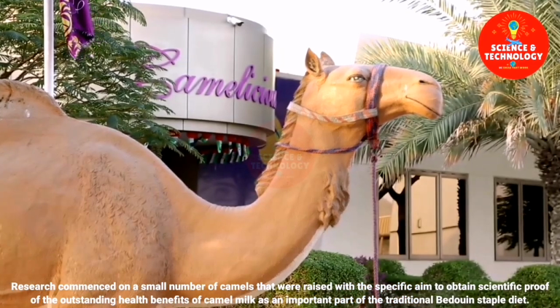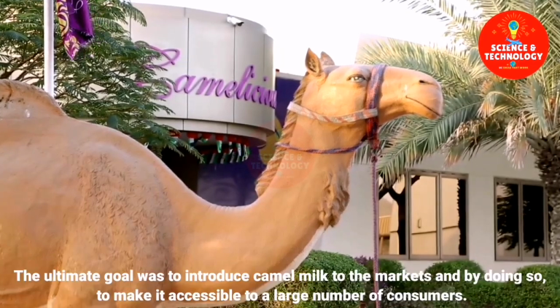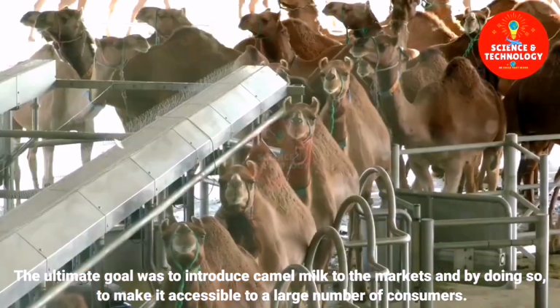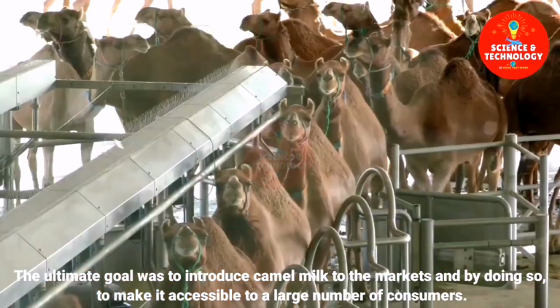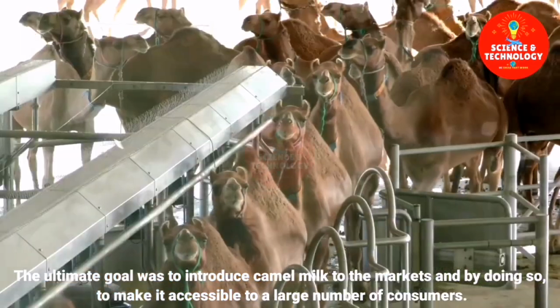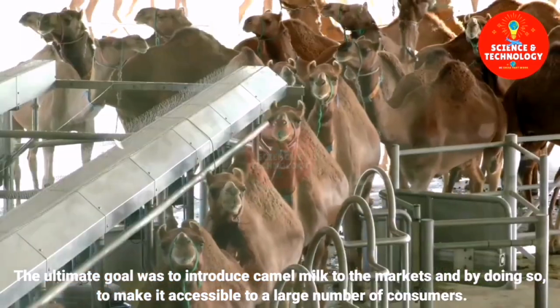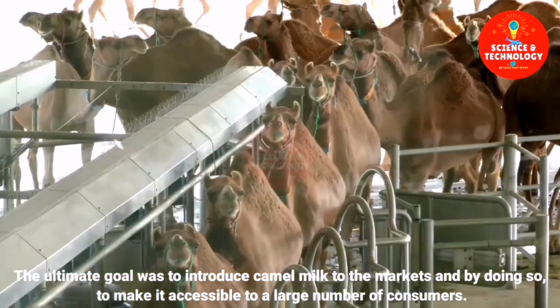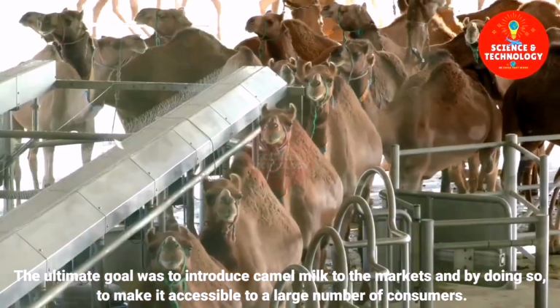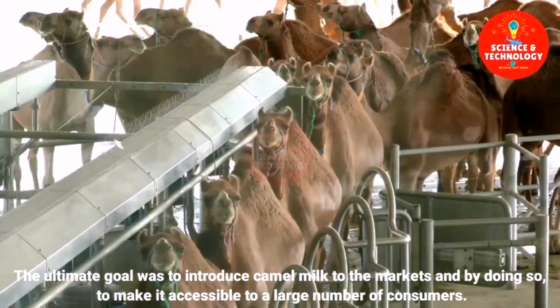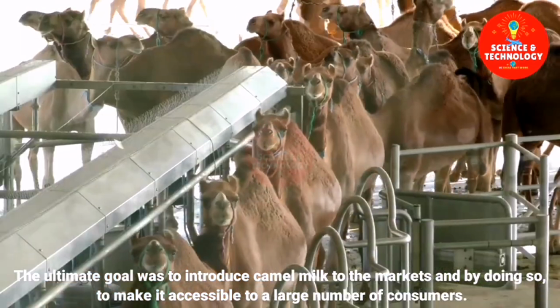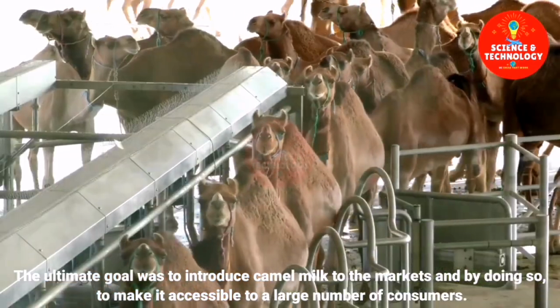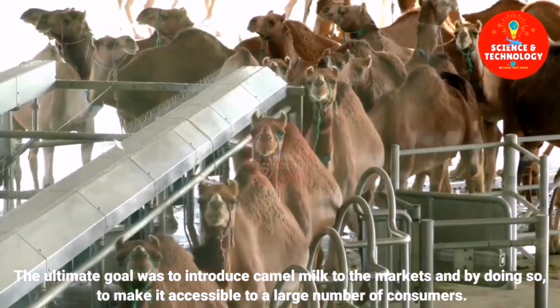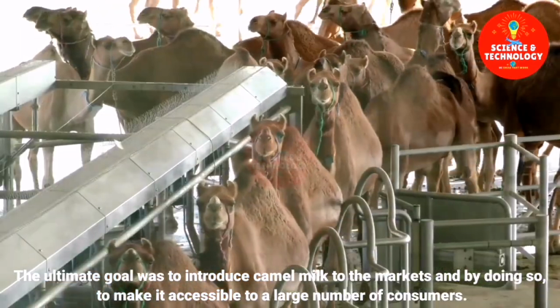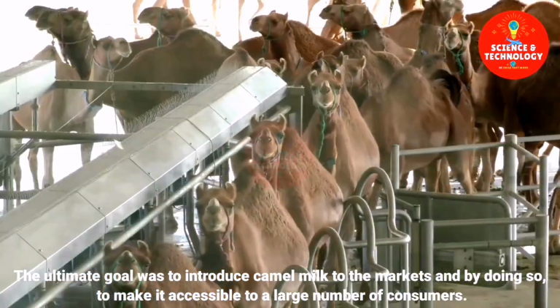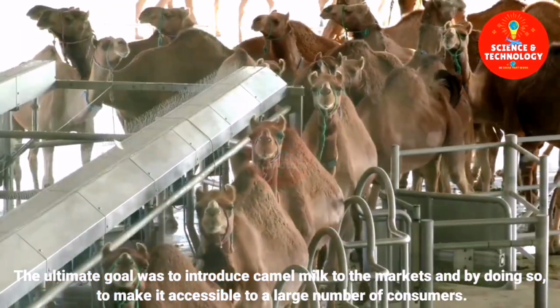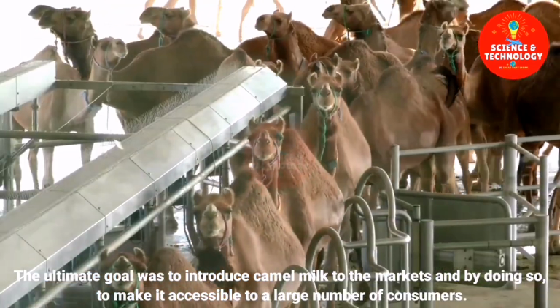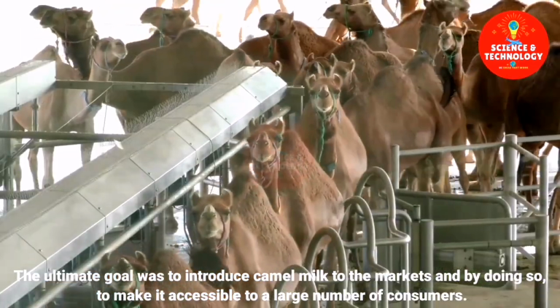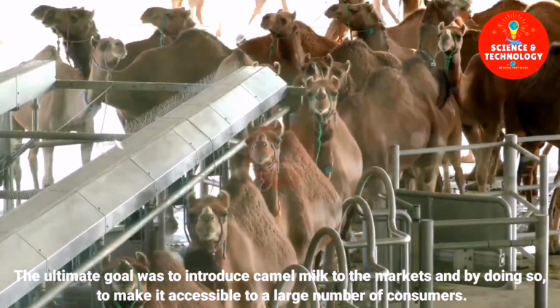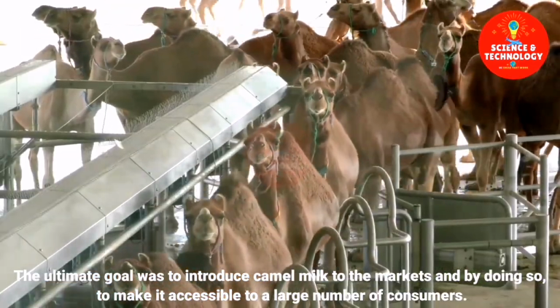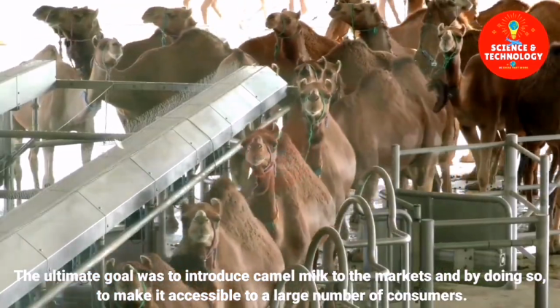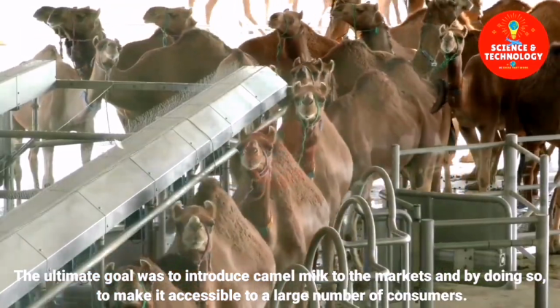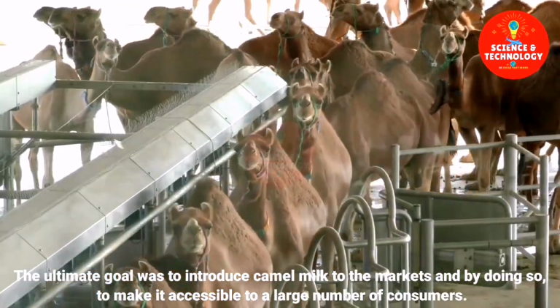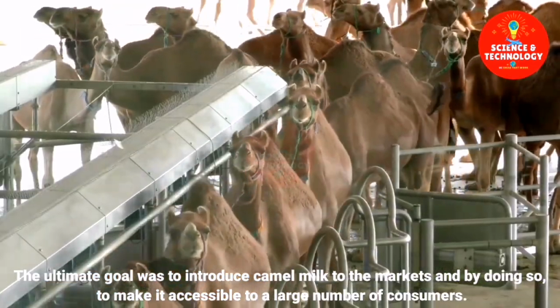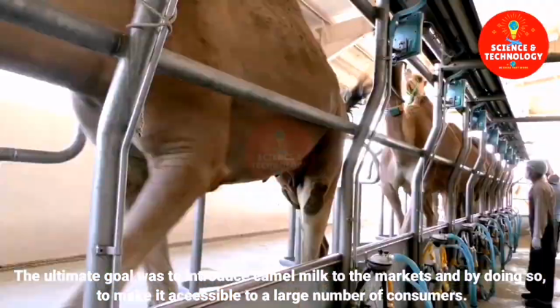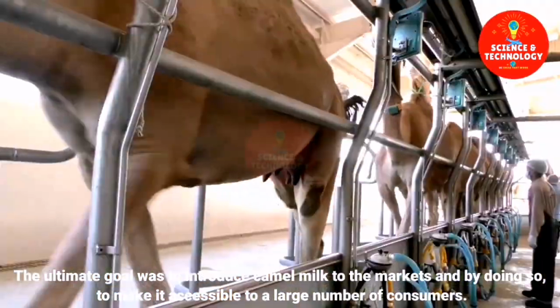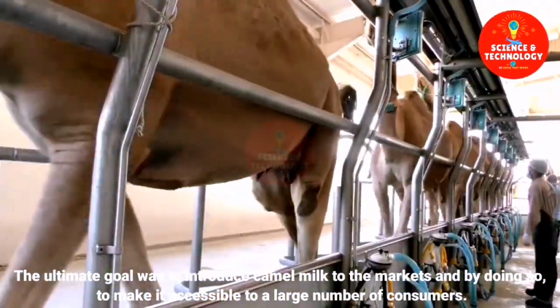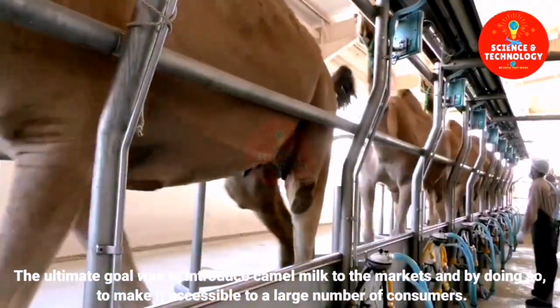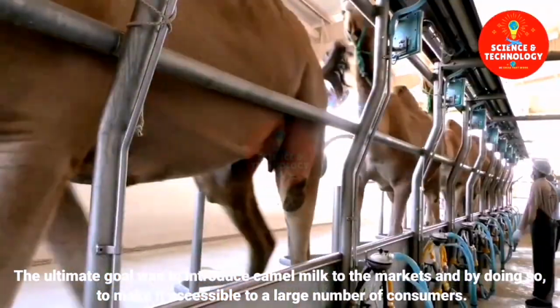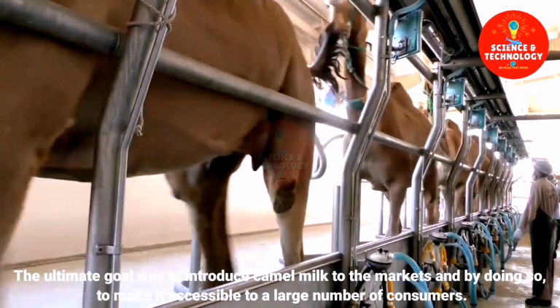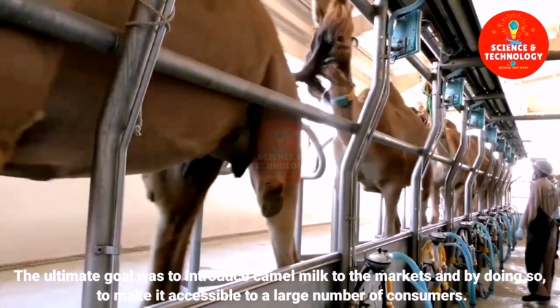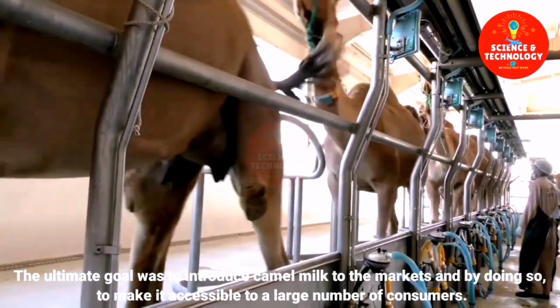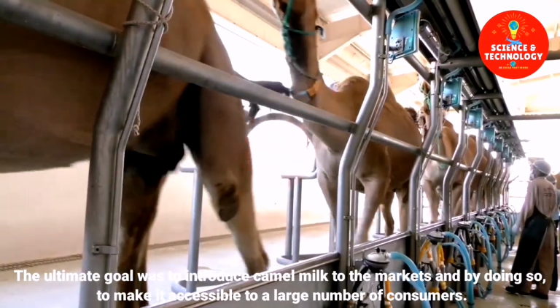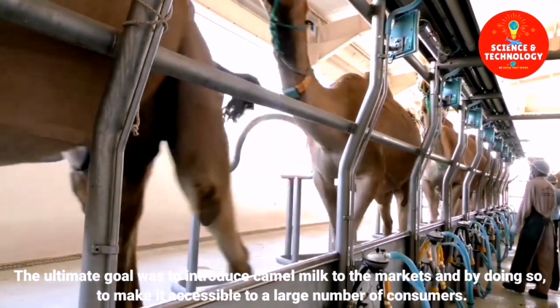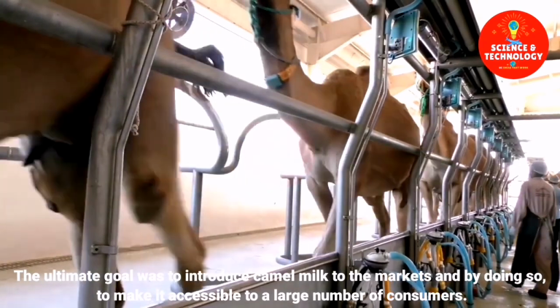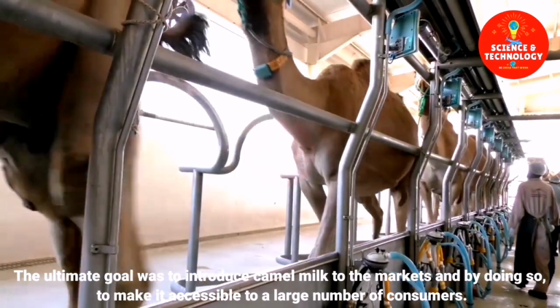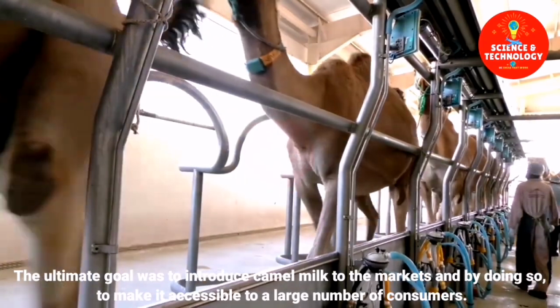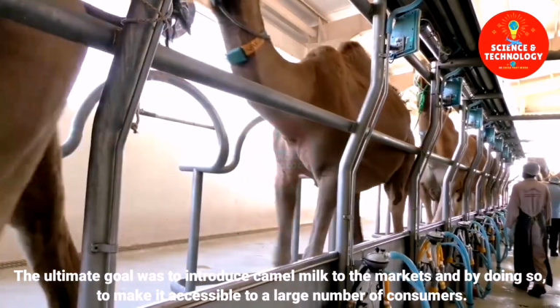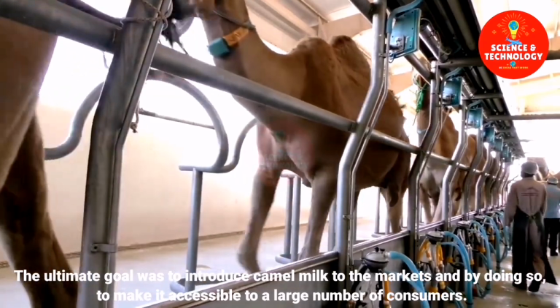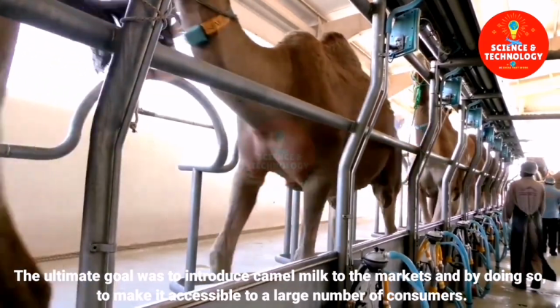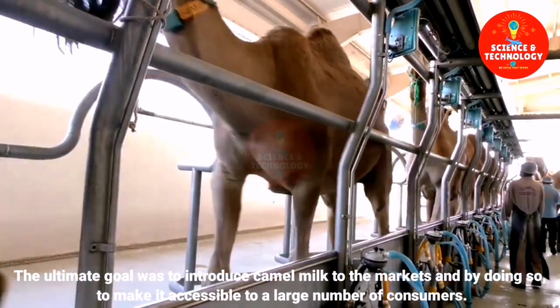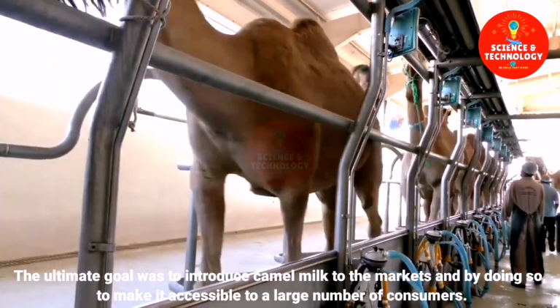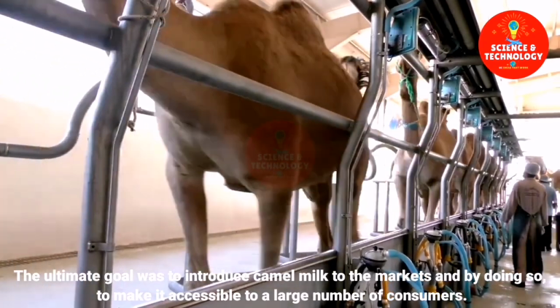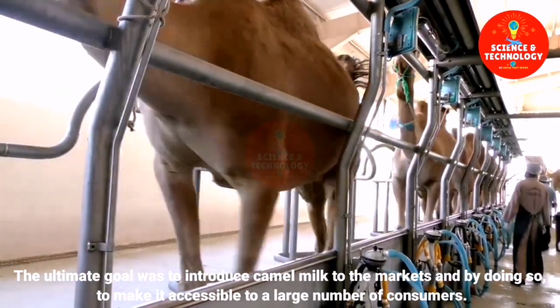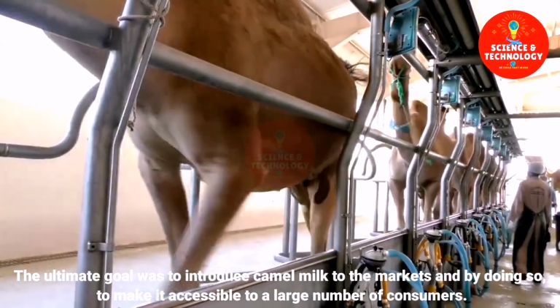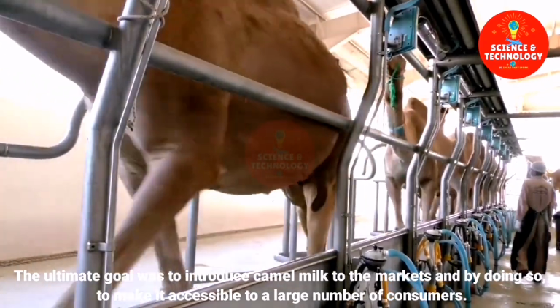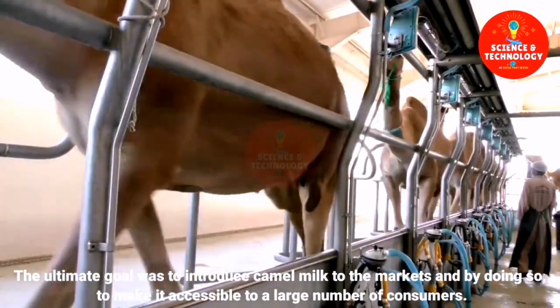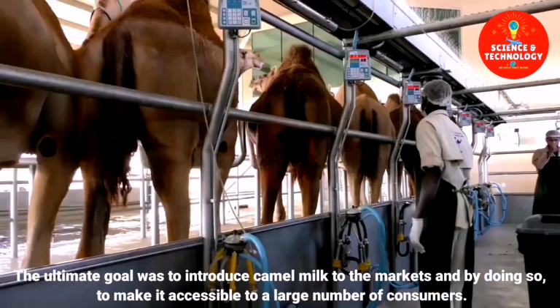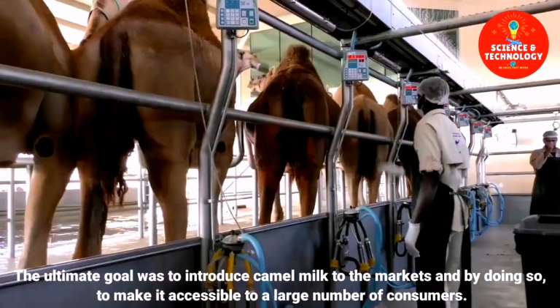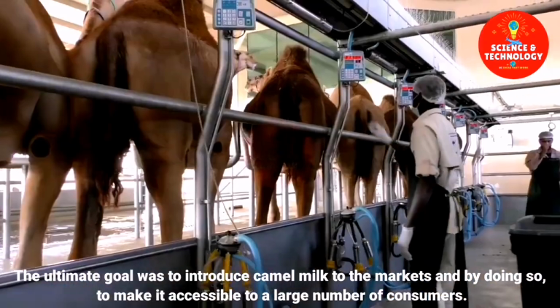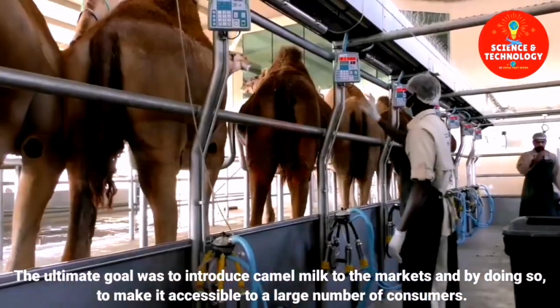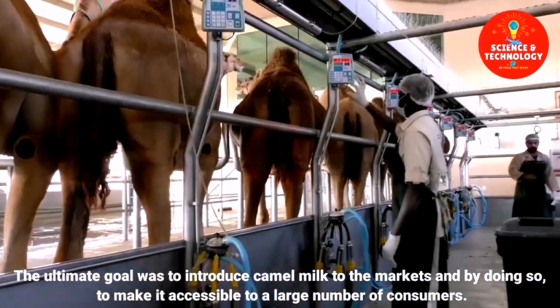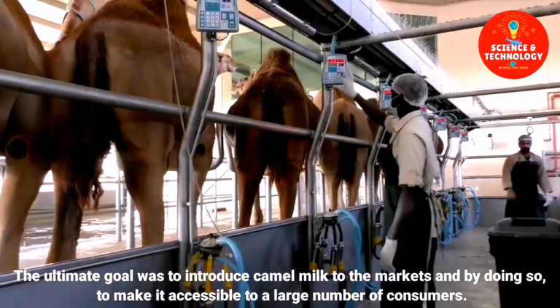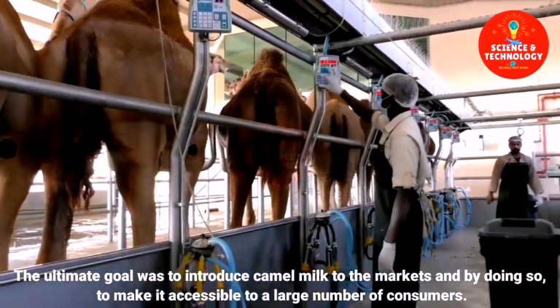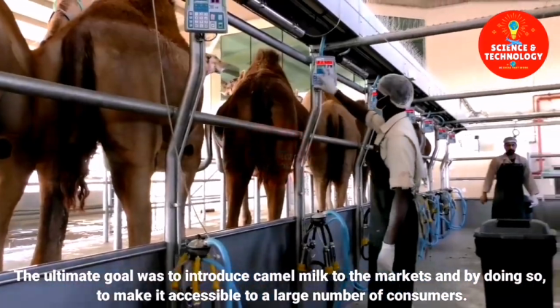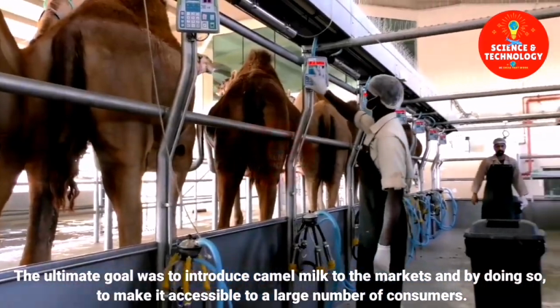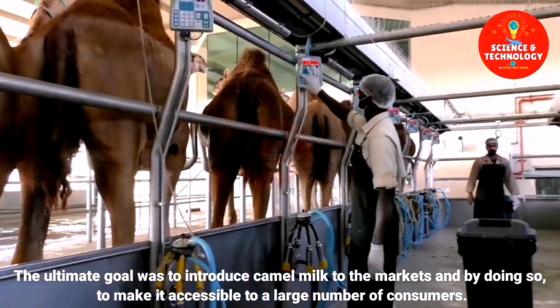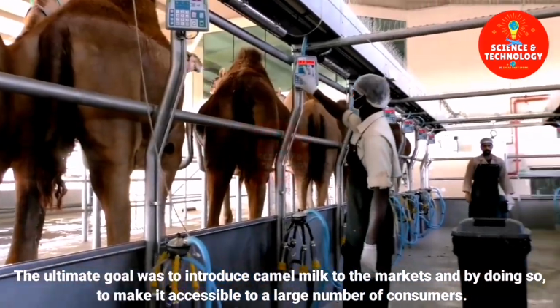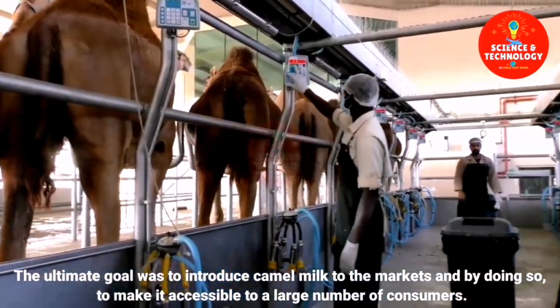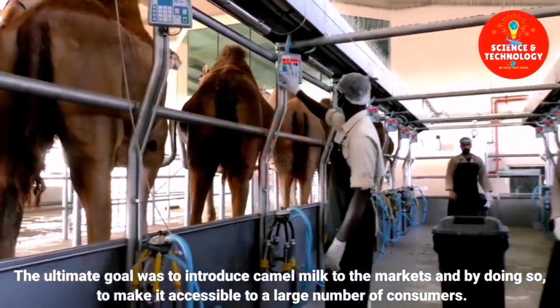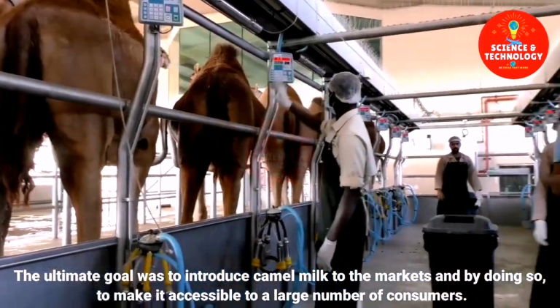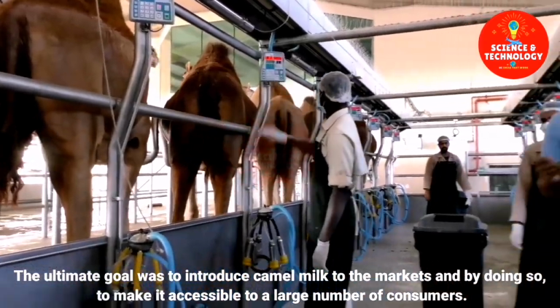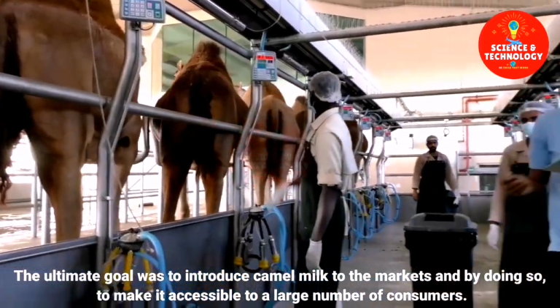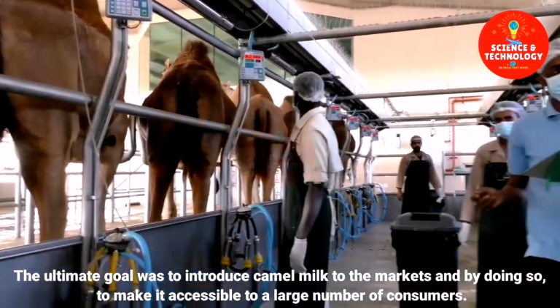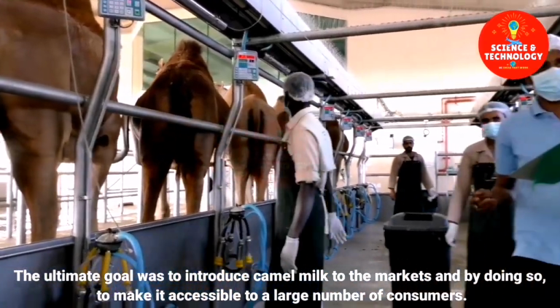The ultimate goal was to introduce camel milk to the markets and, by doing so, to make it accessible to a large number of consumers.